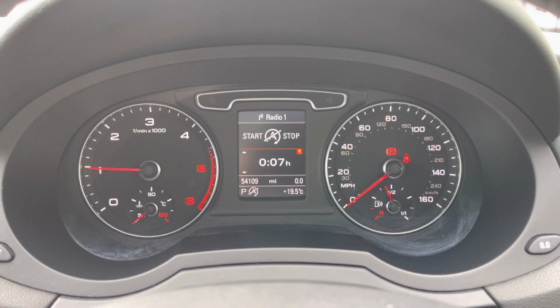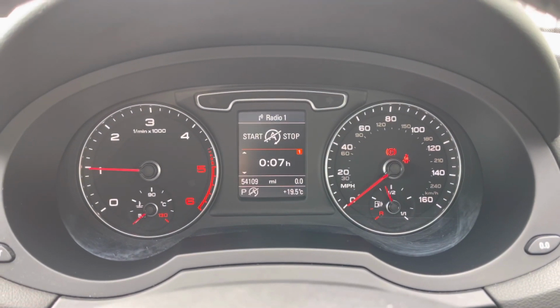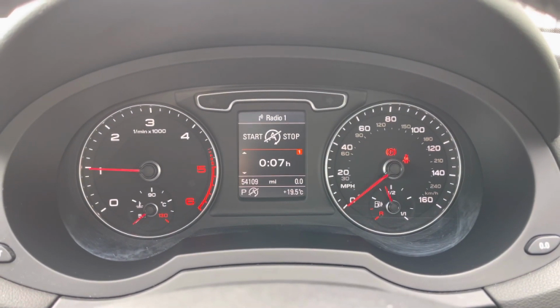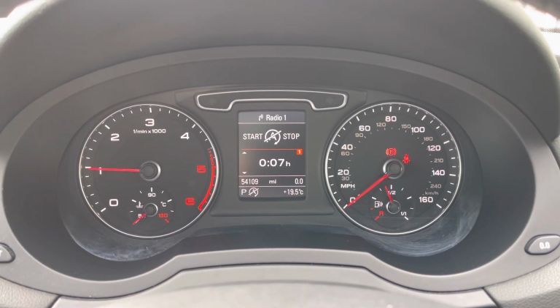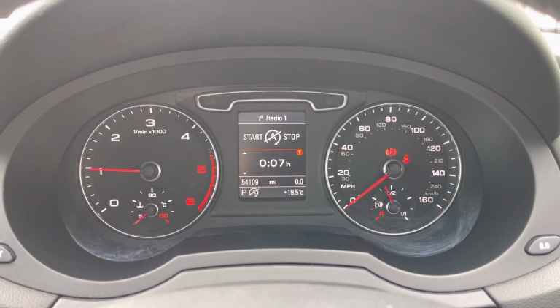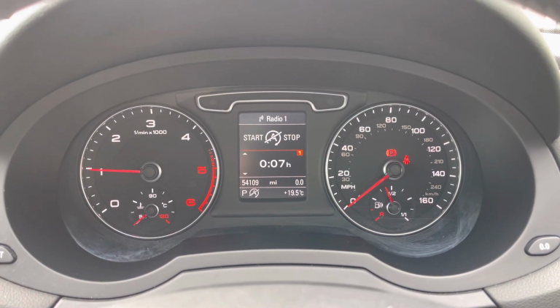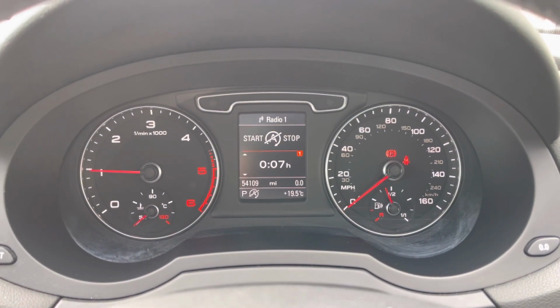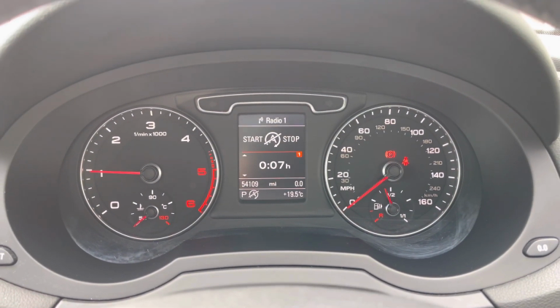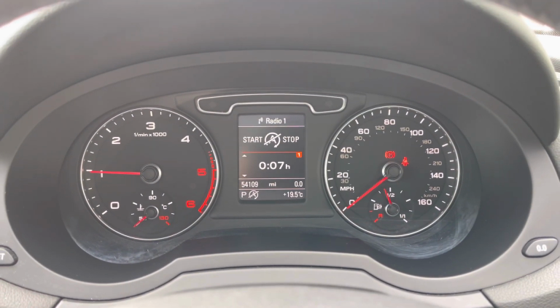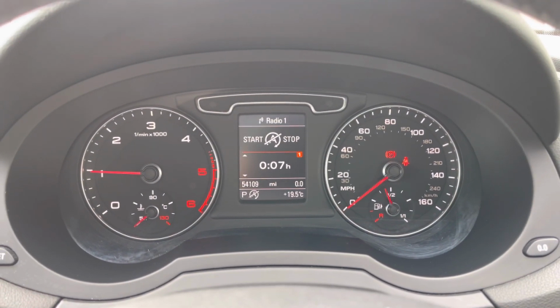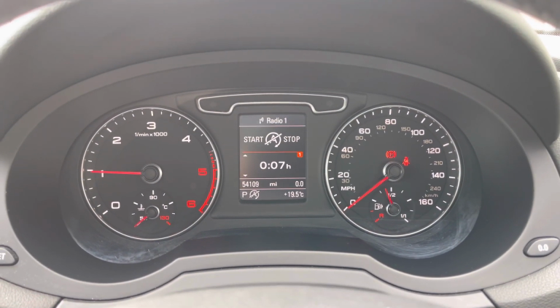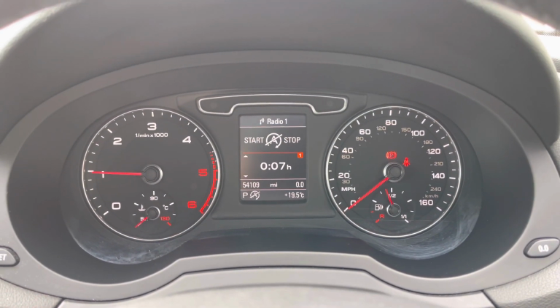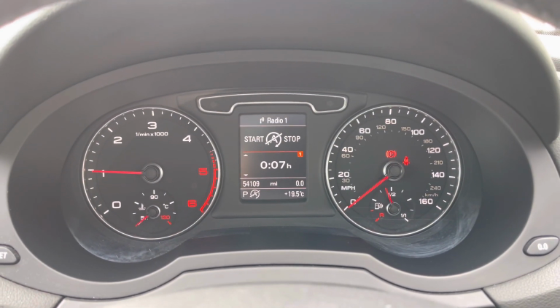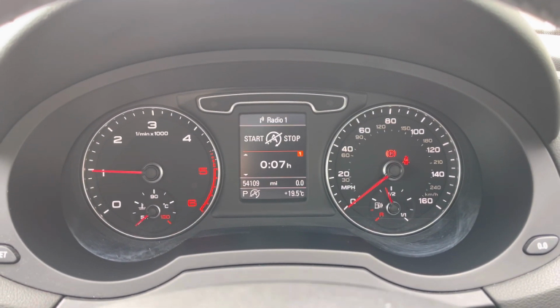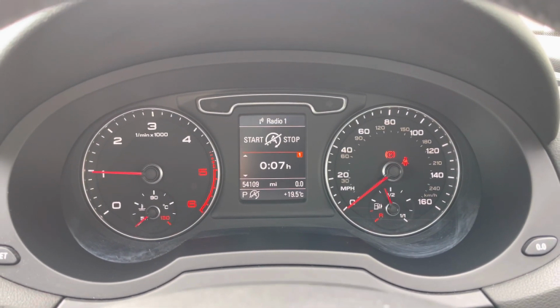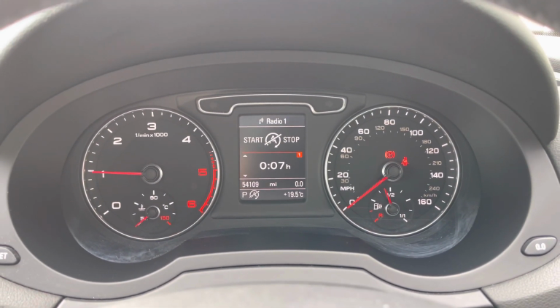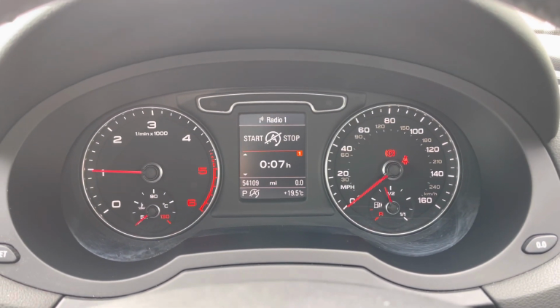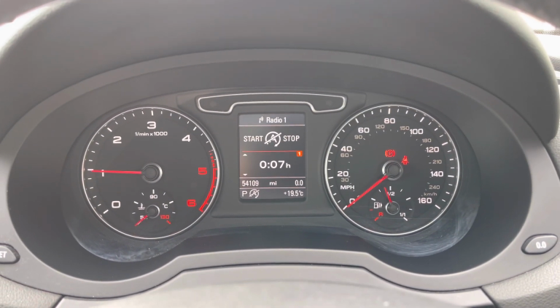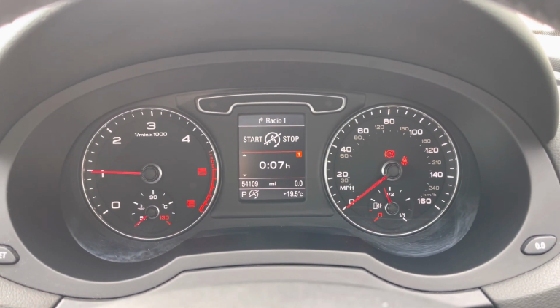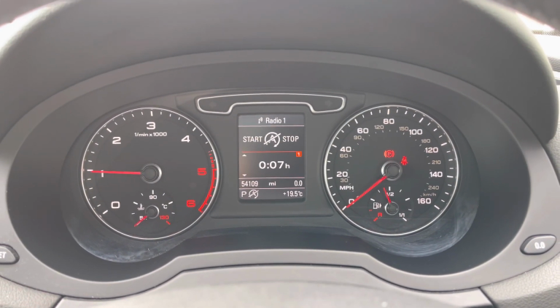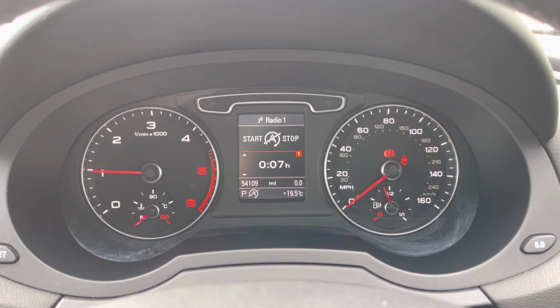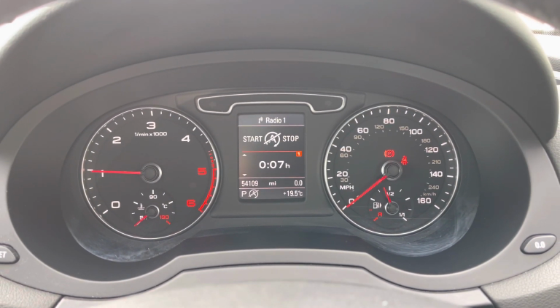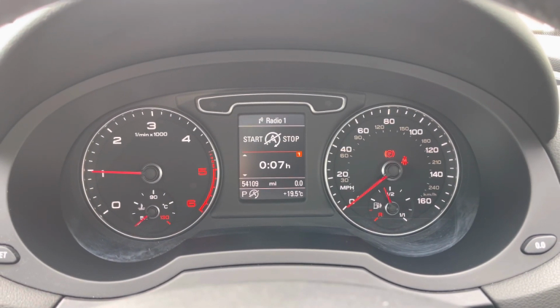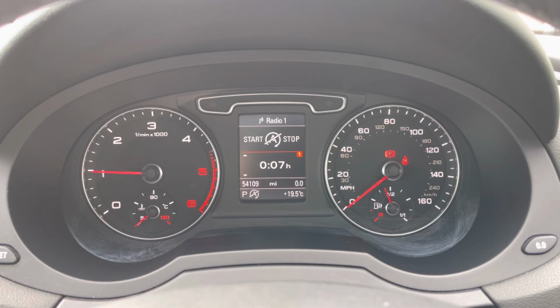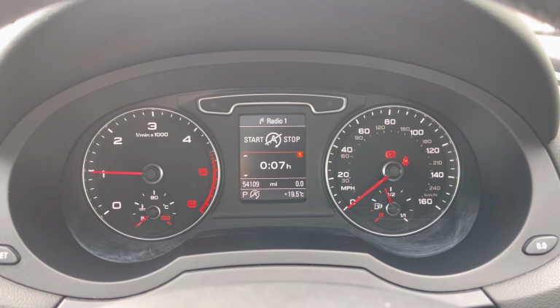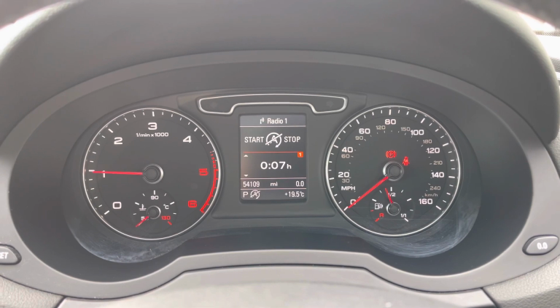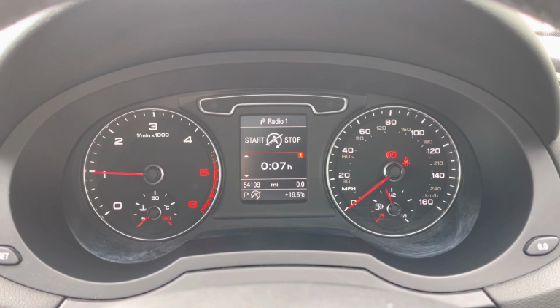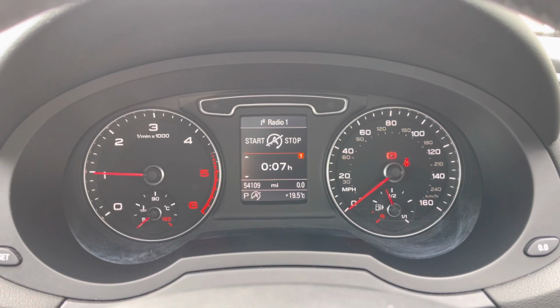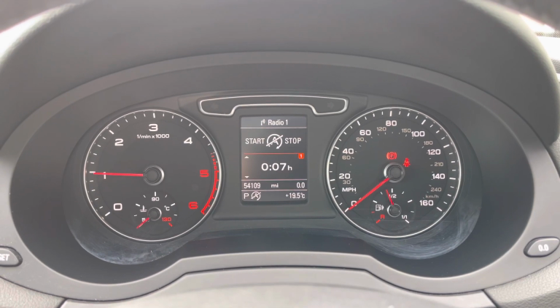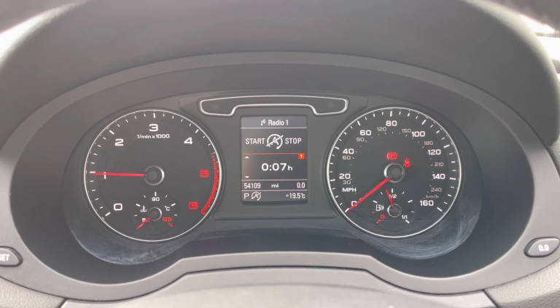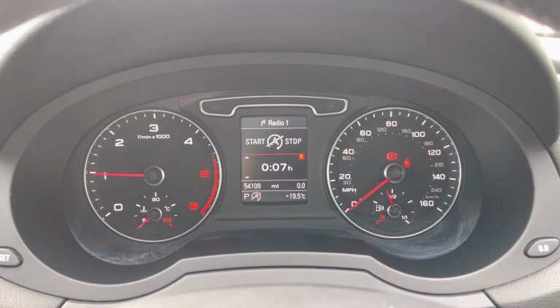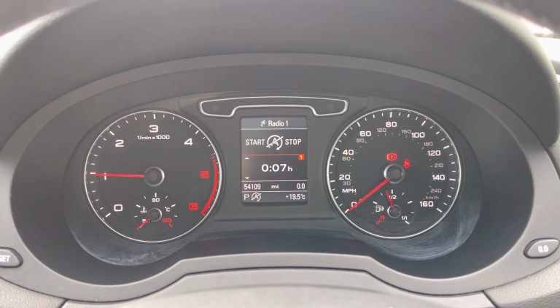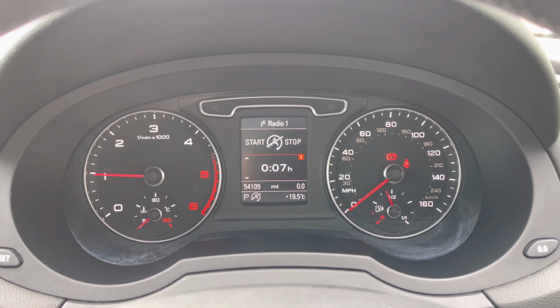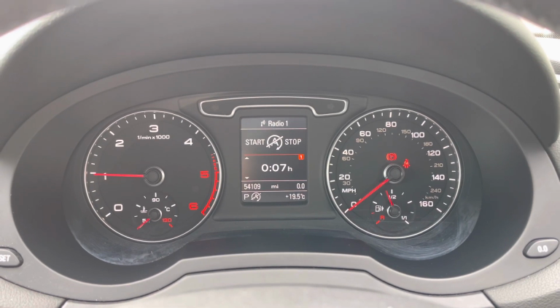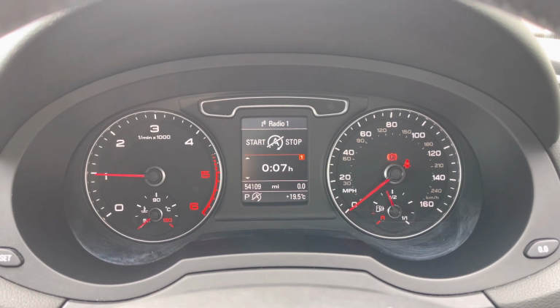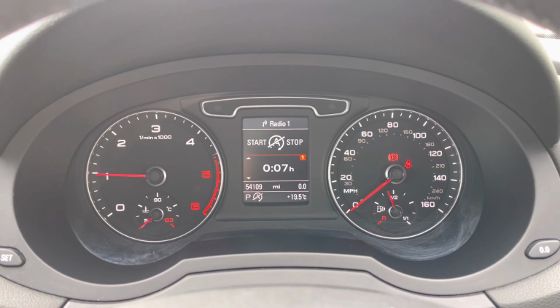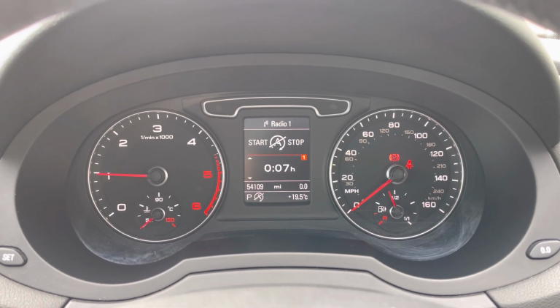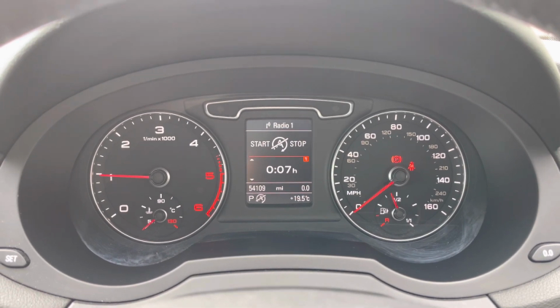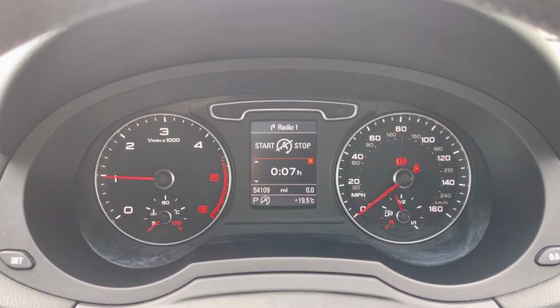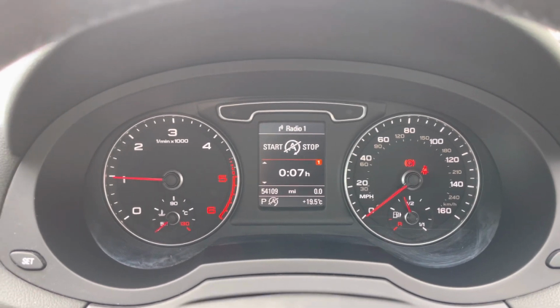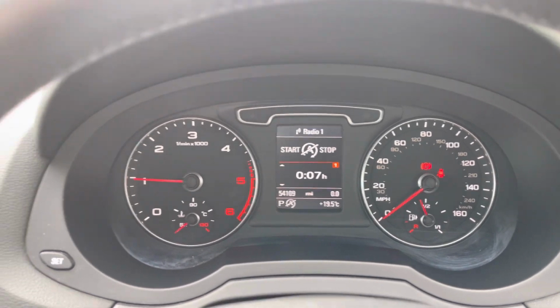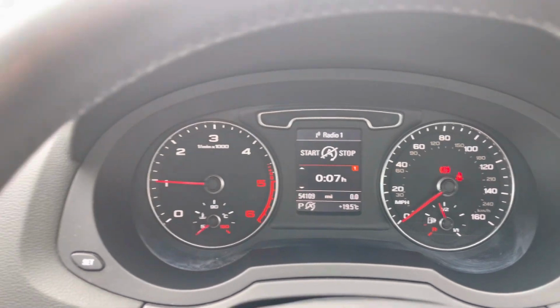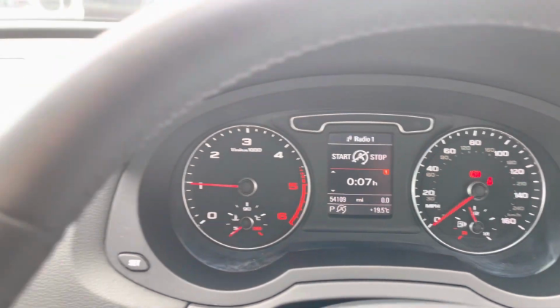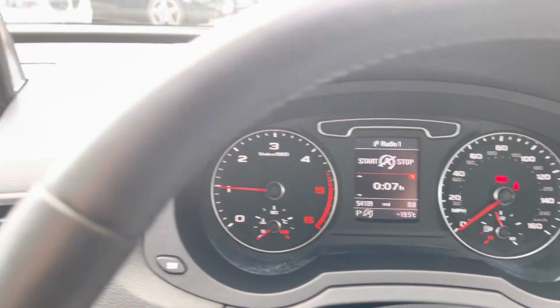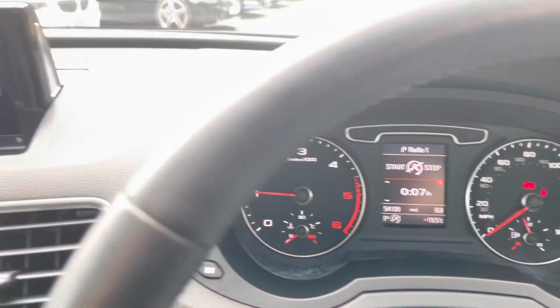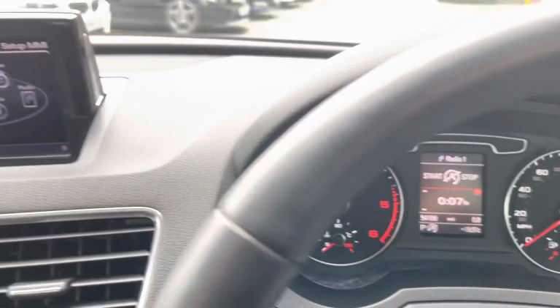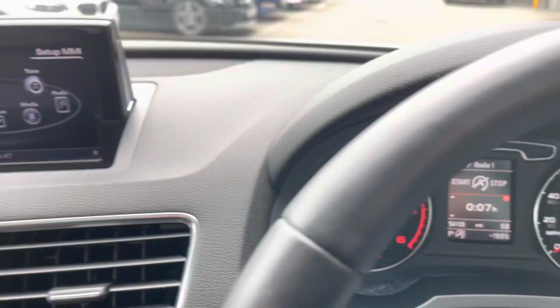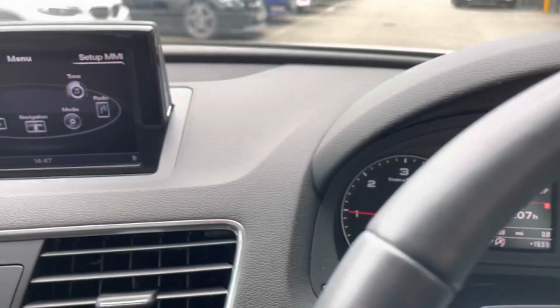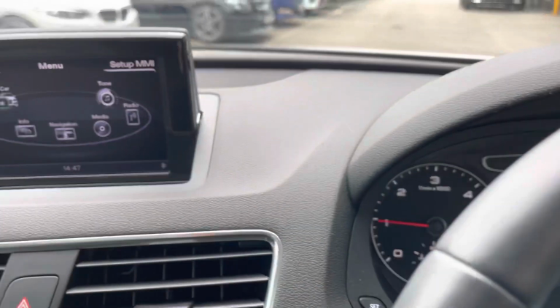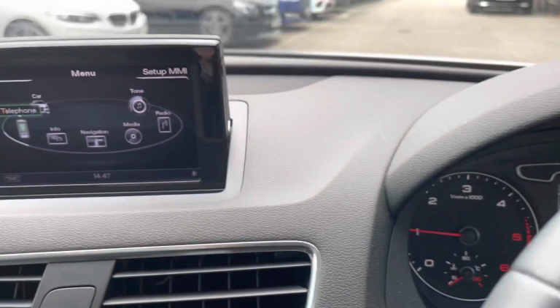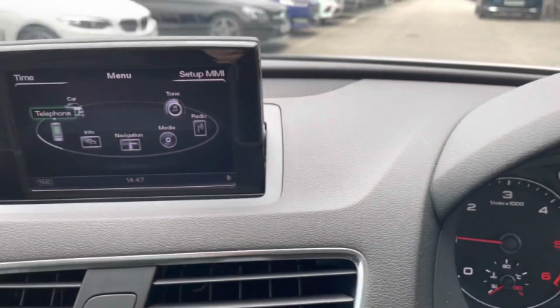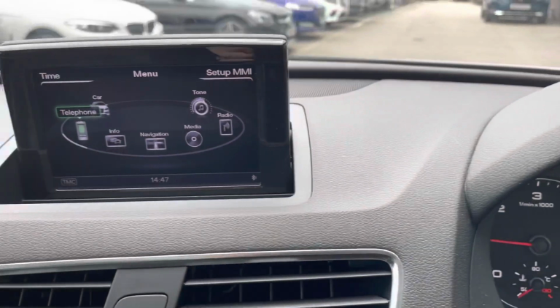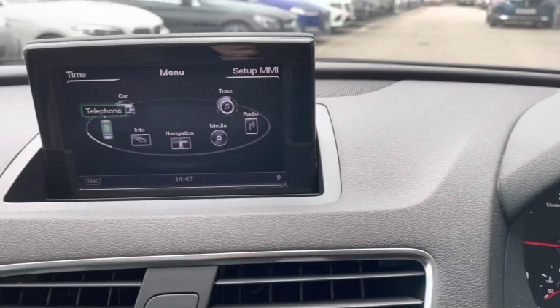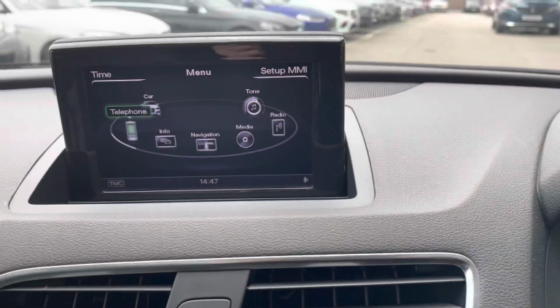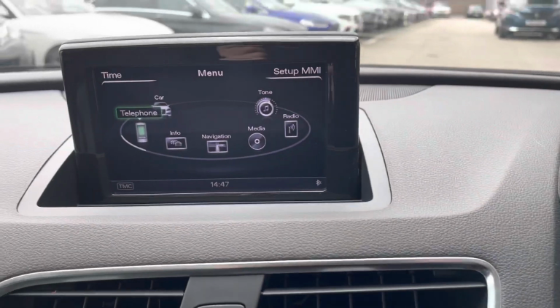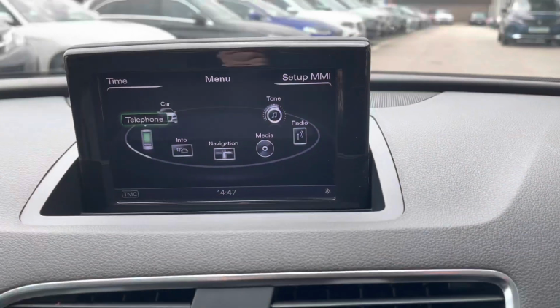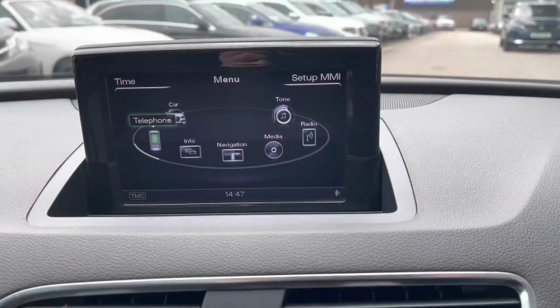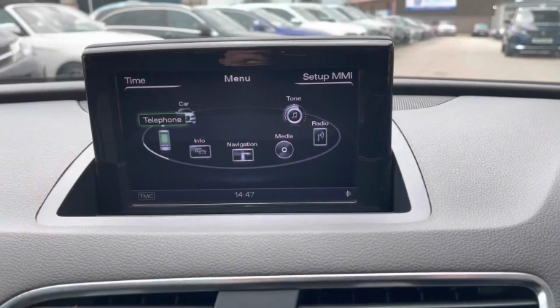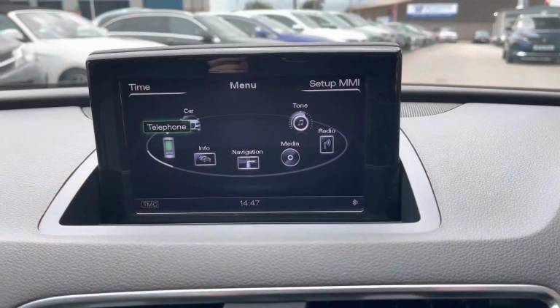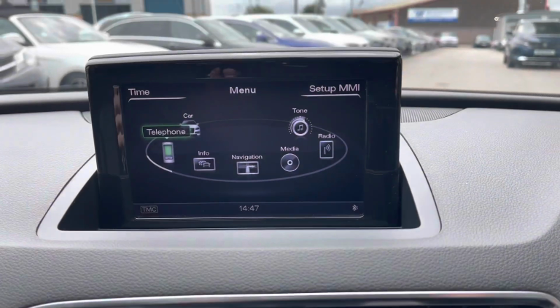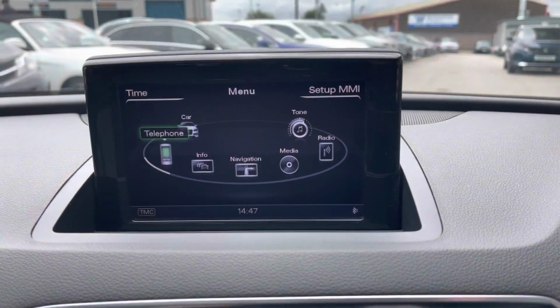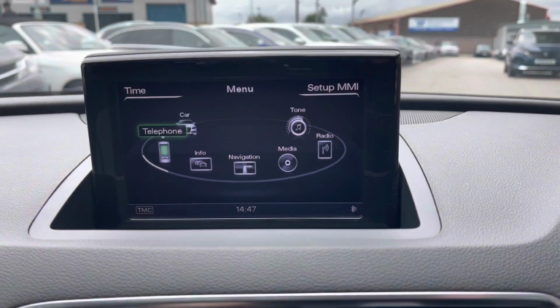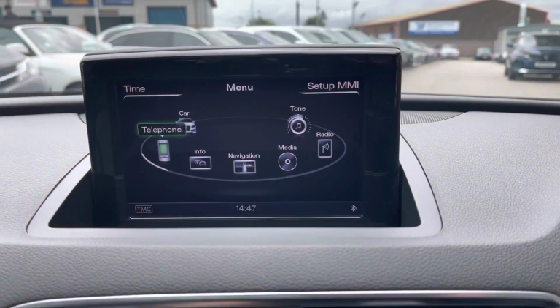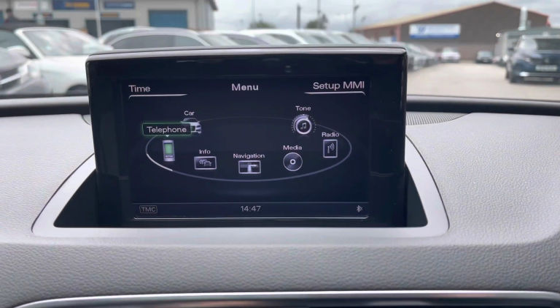On your driver's display, you can see the car has done 54,109 miles, so there are plenty more miles for you to enjoy with this vehicle.